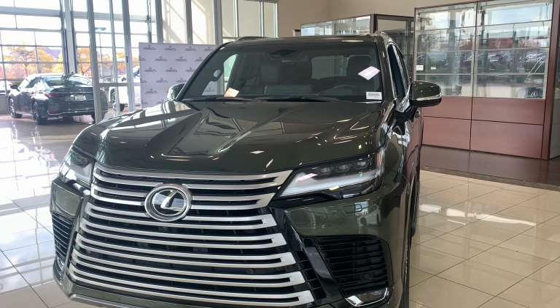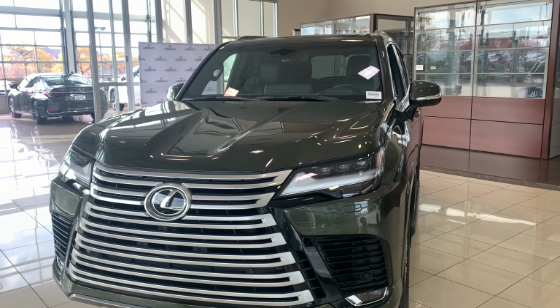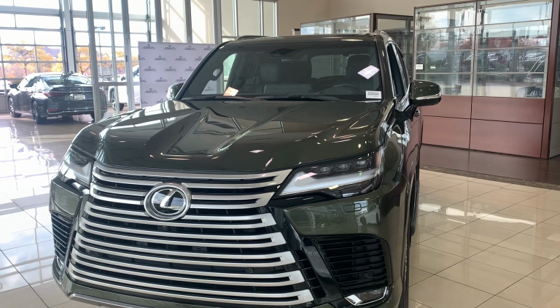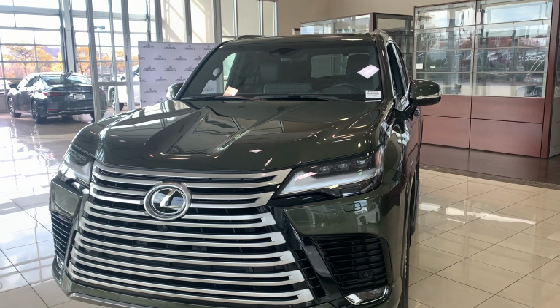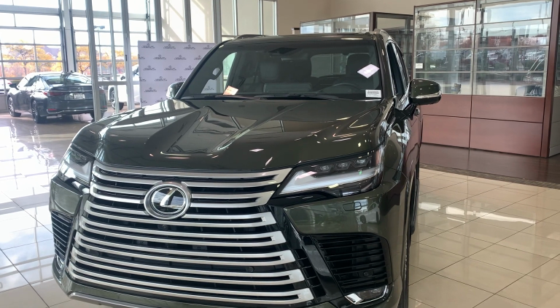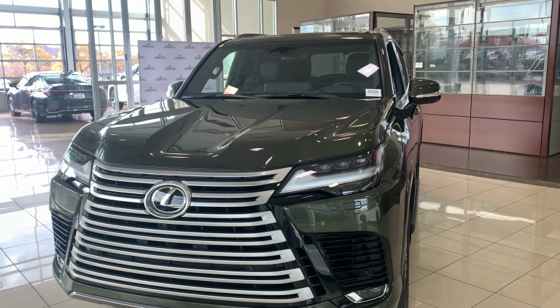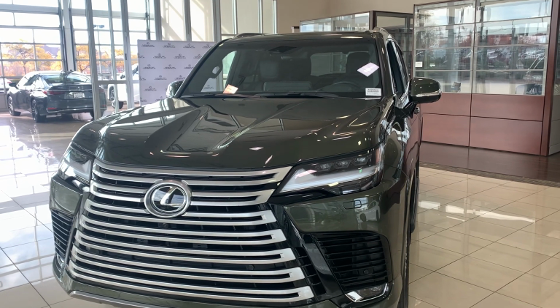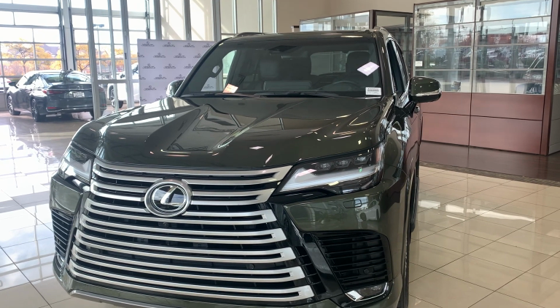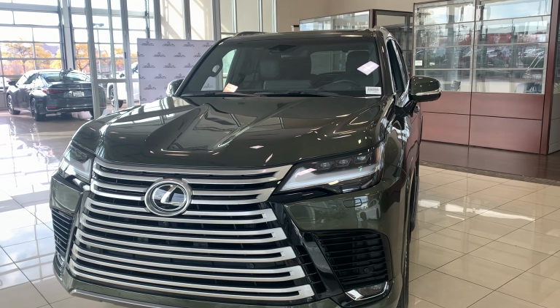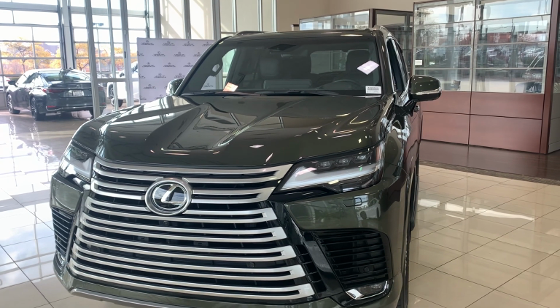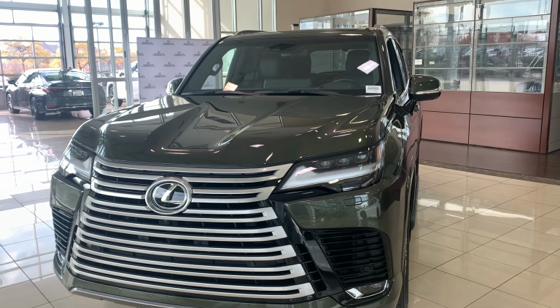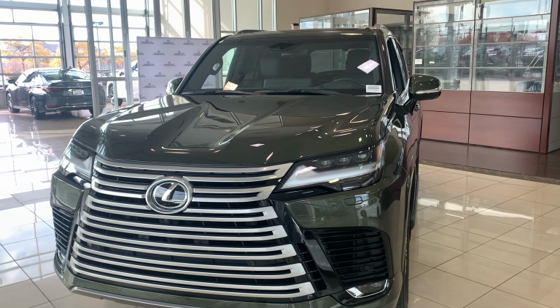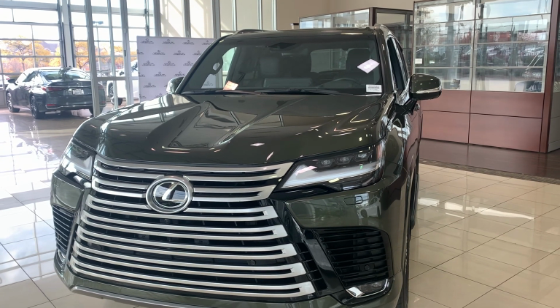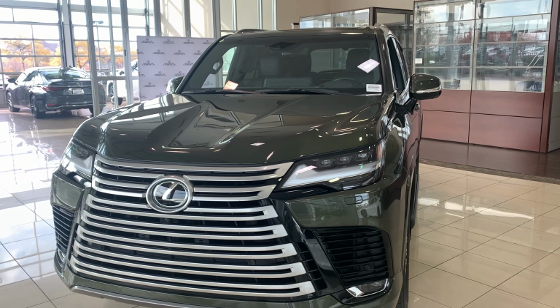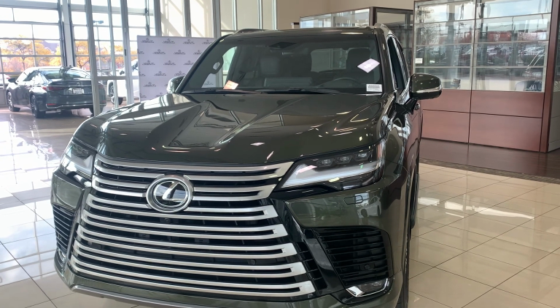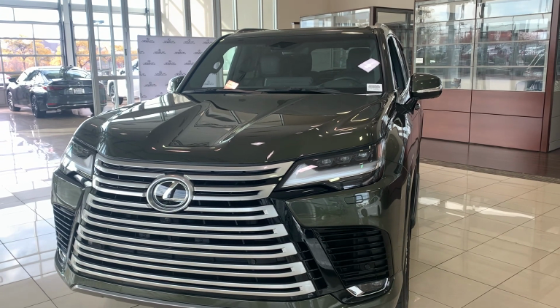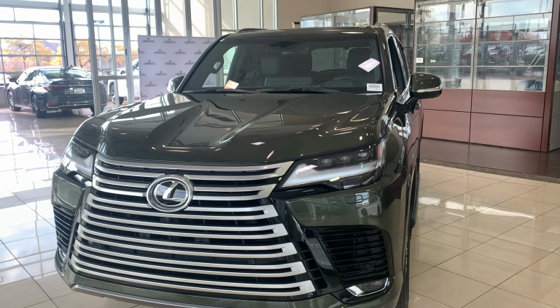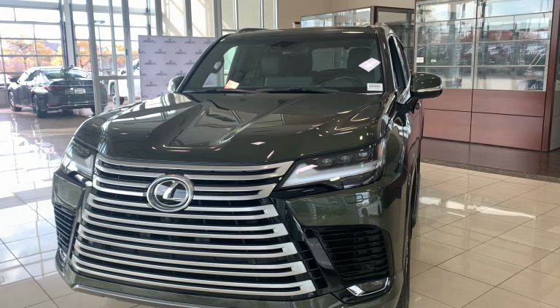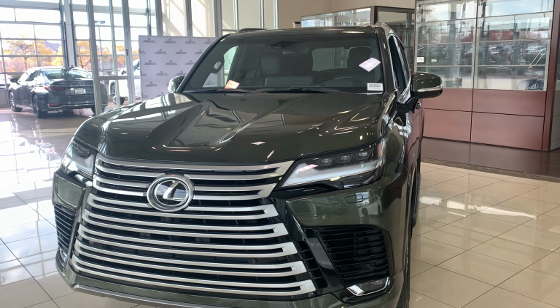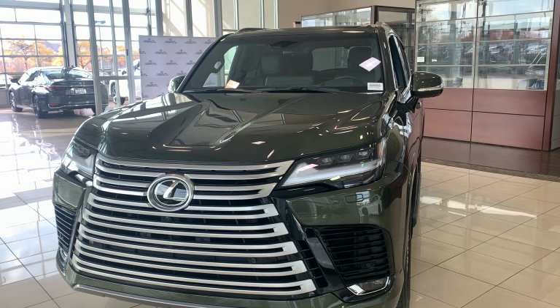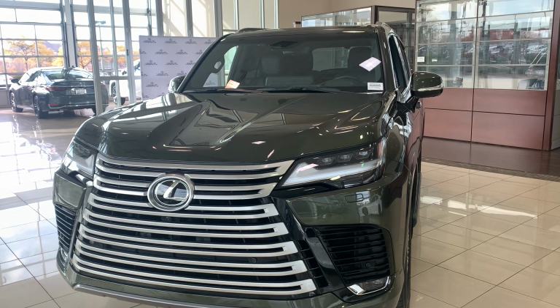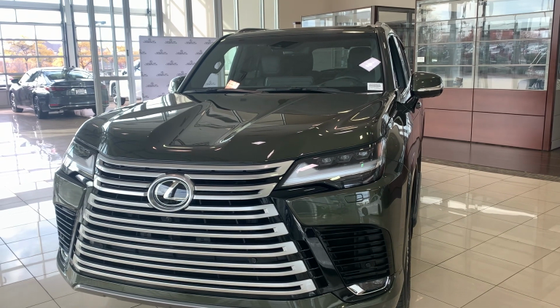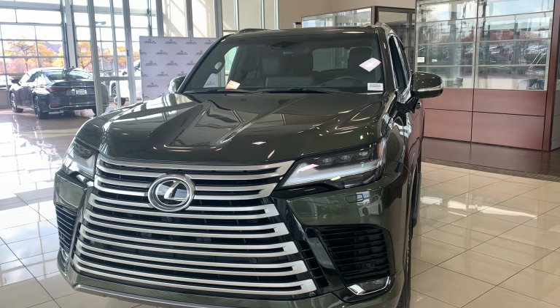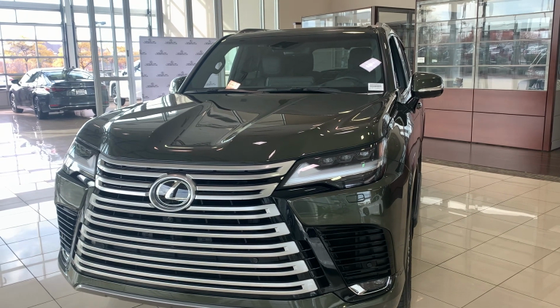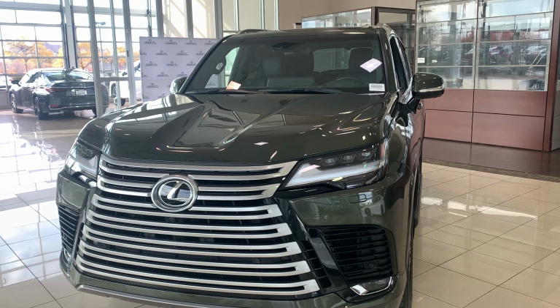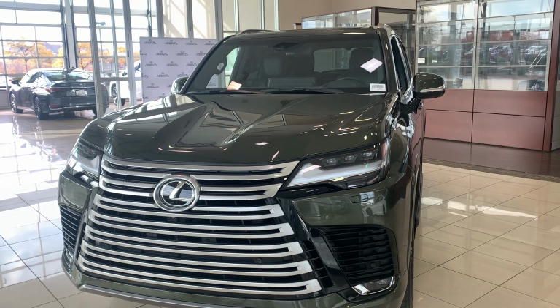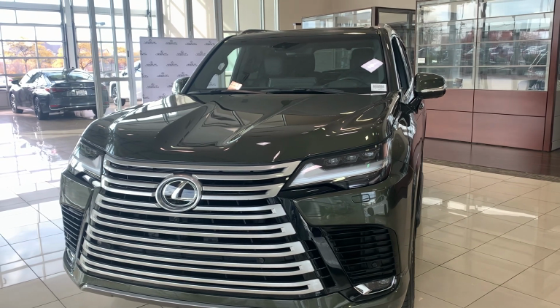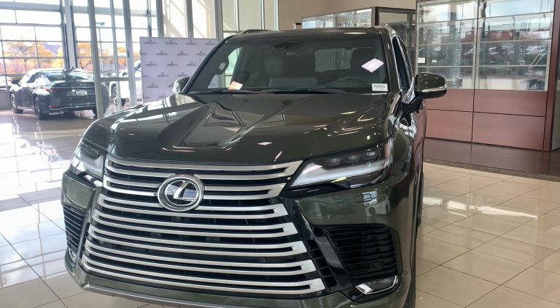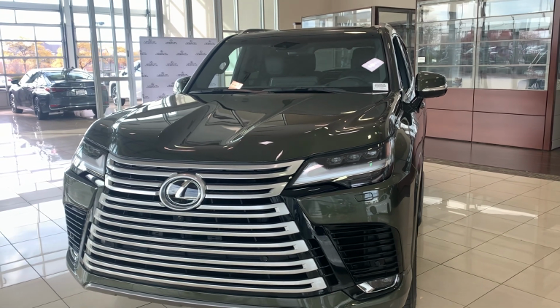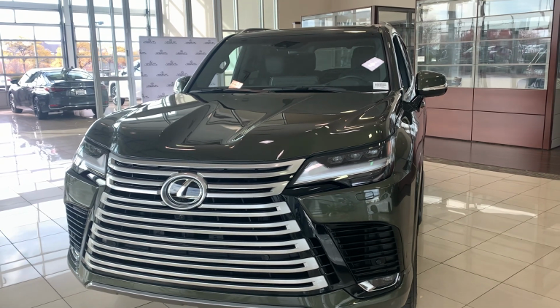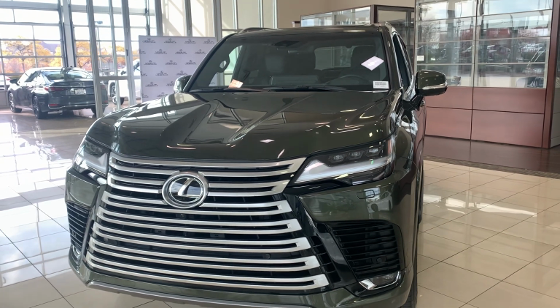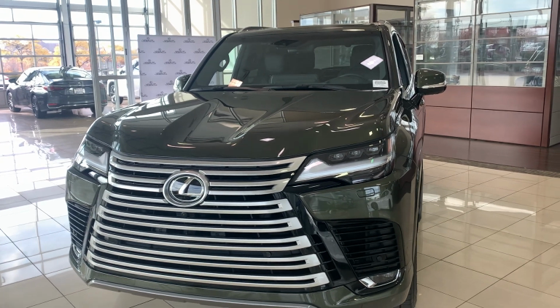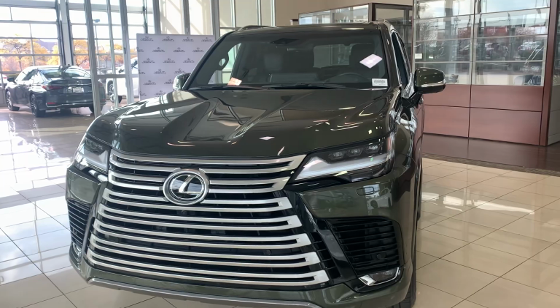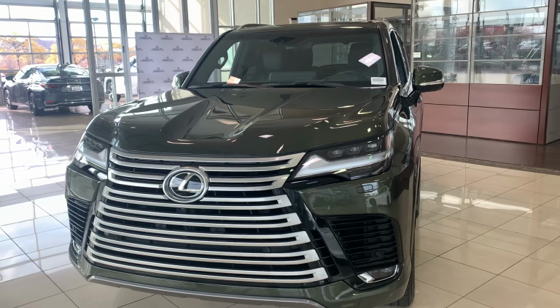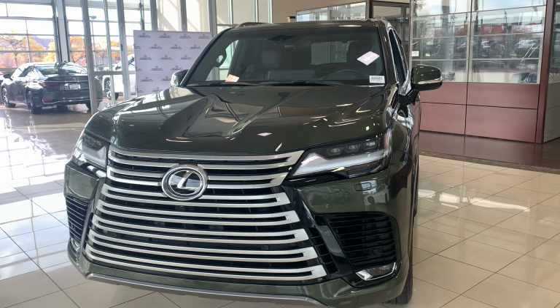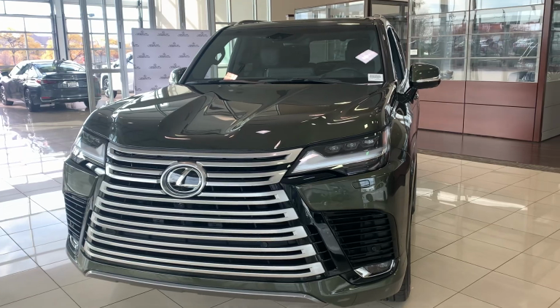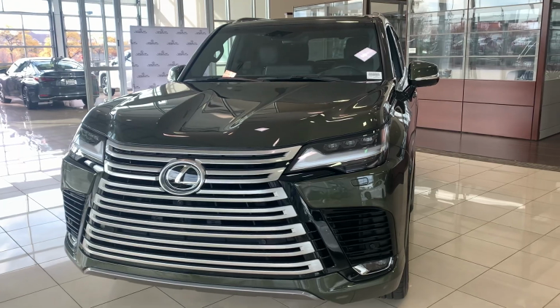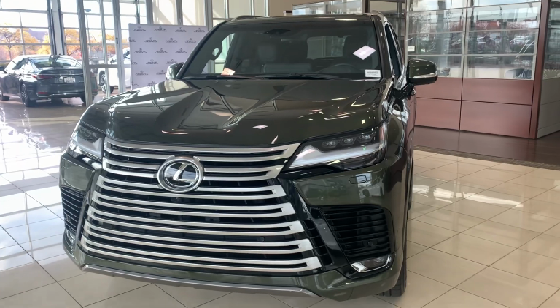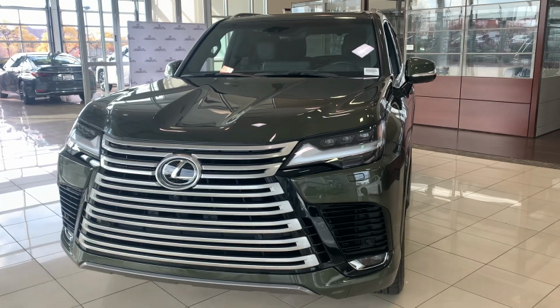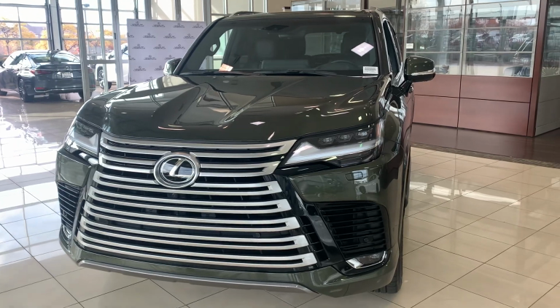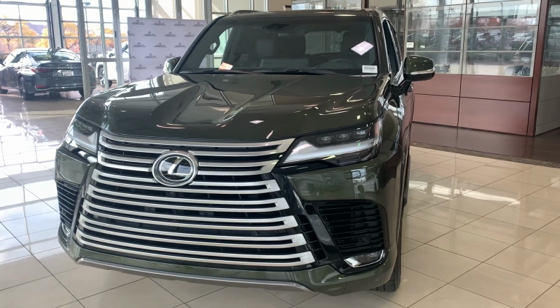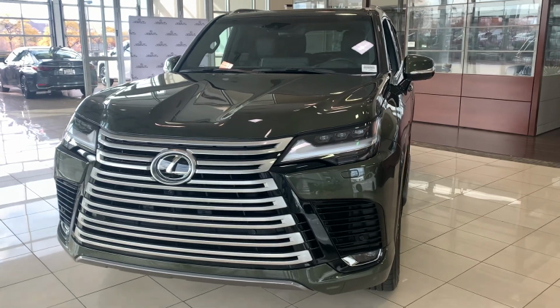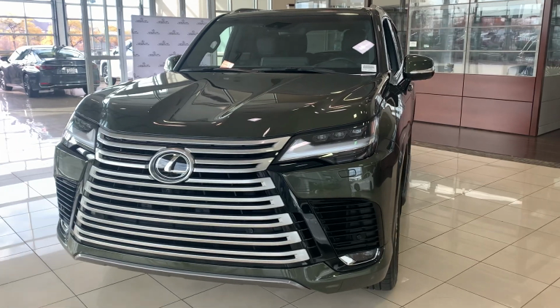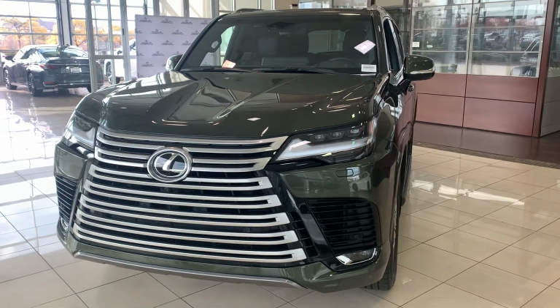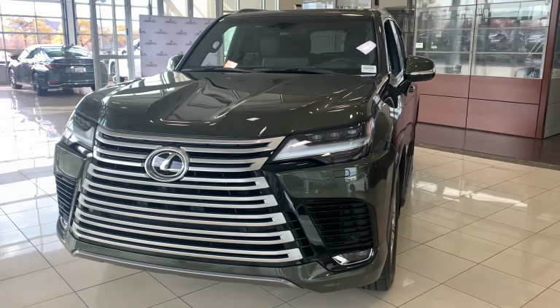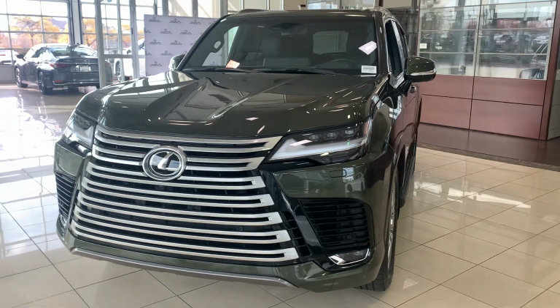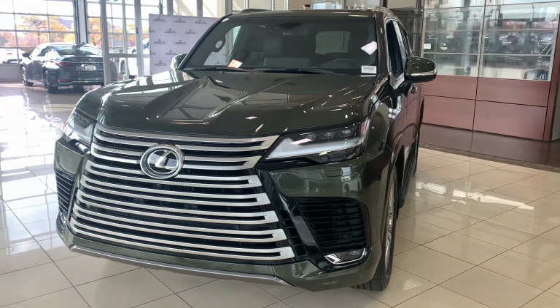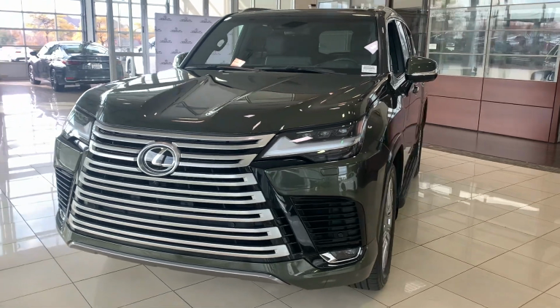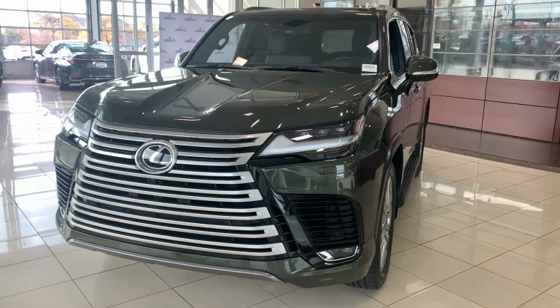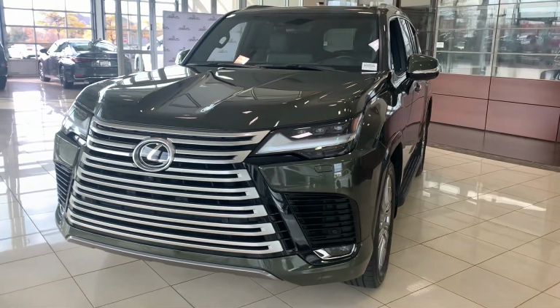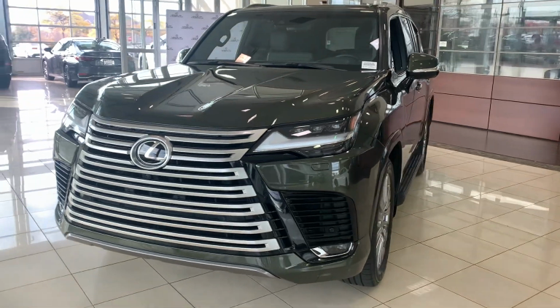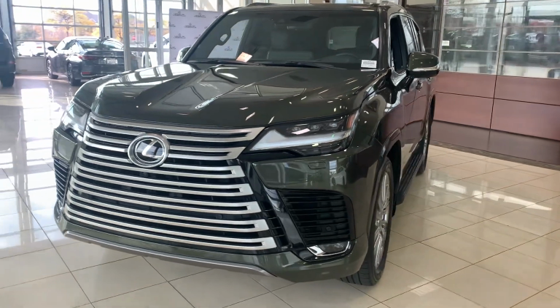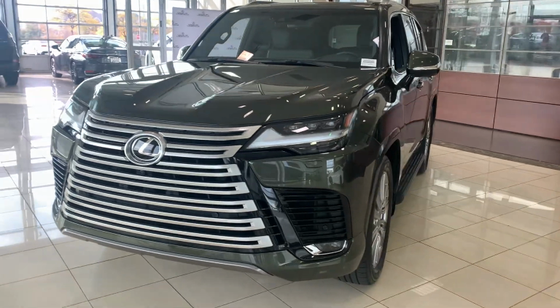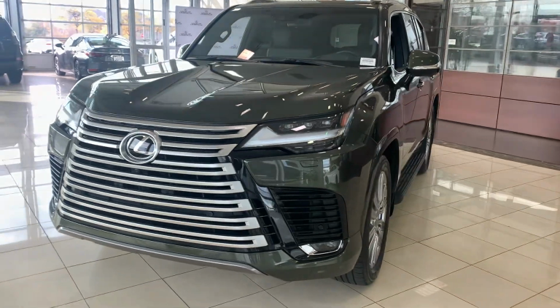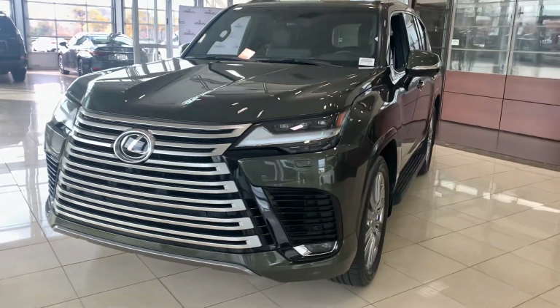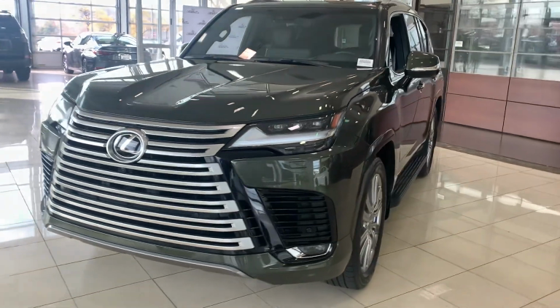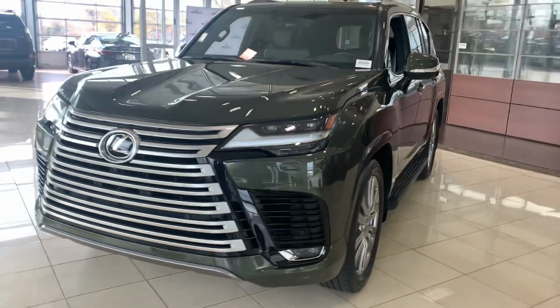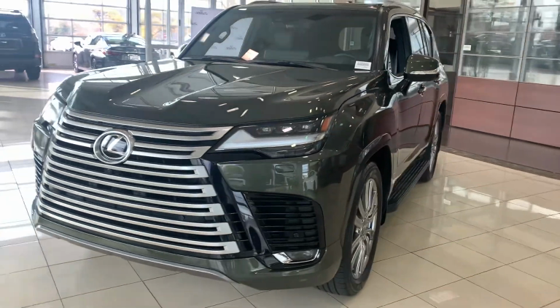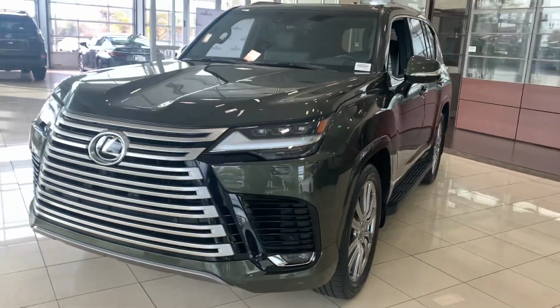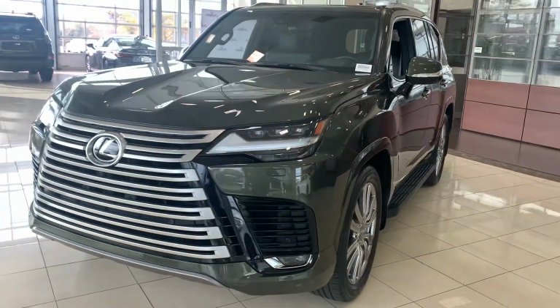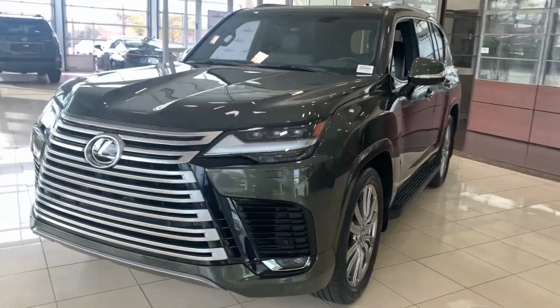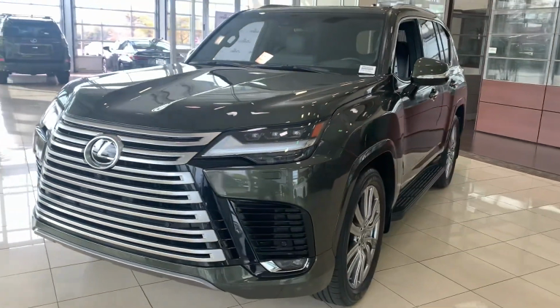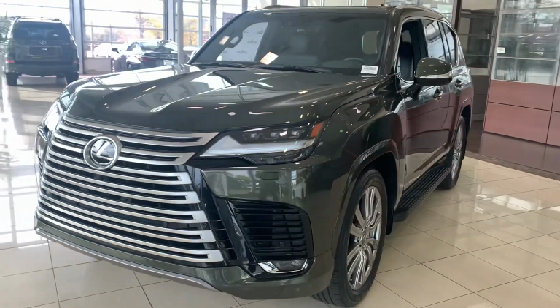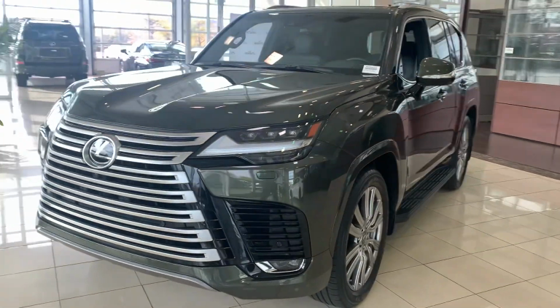2022 LX600 in Nori Green with Black Interior, Ultra Luxury trim.